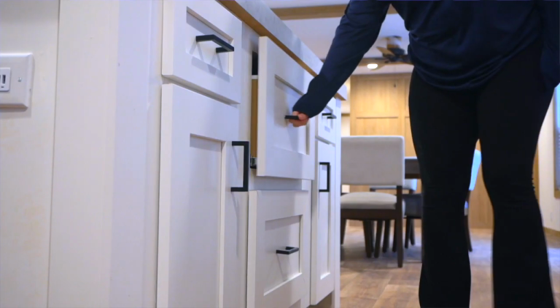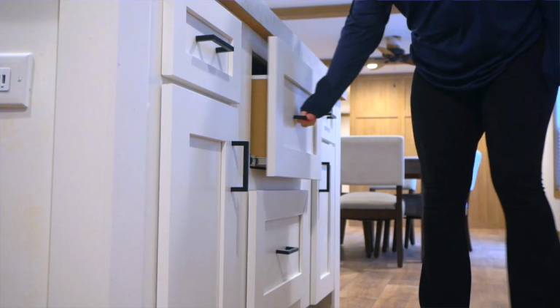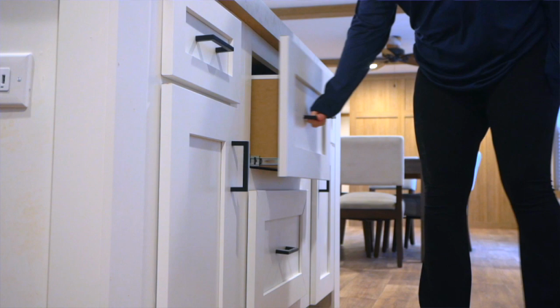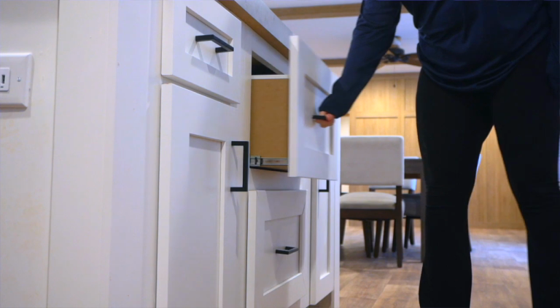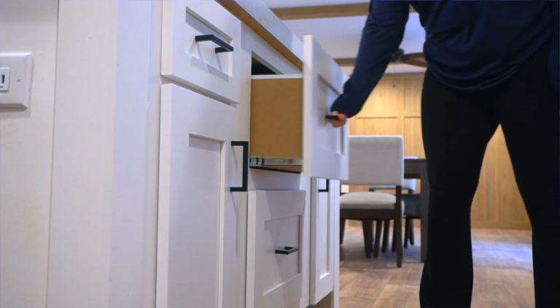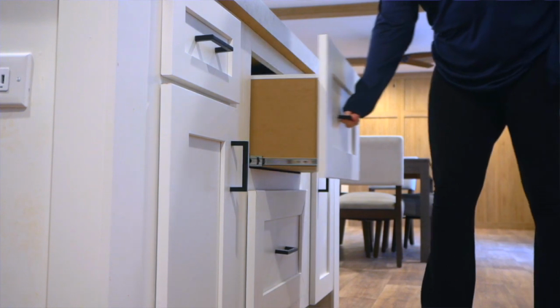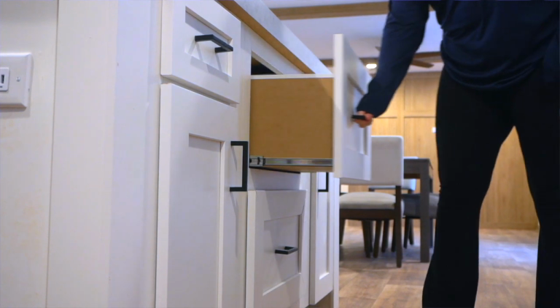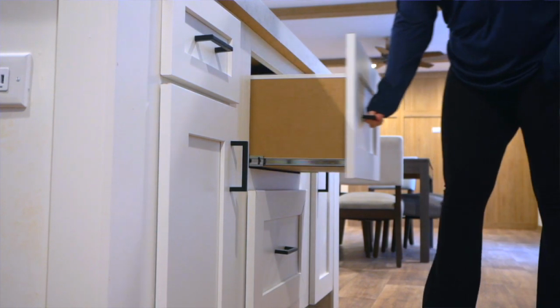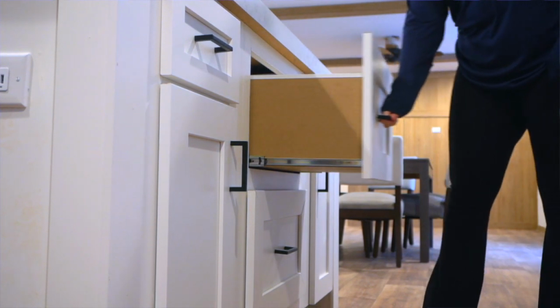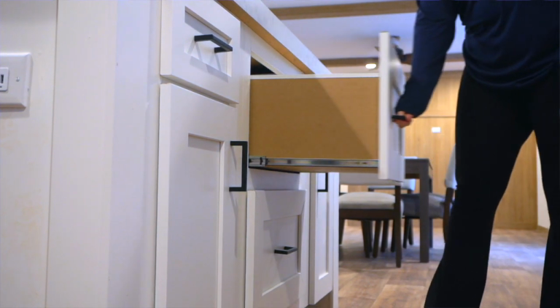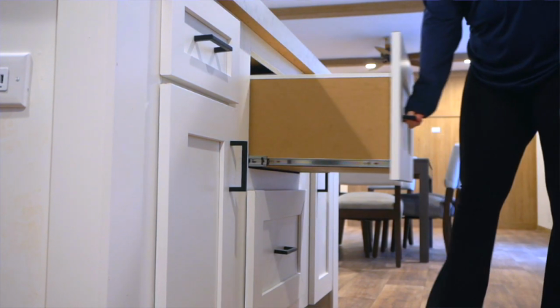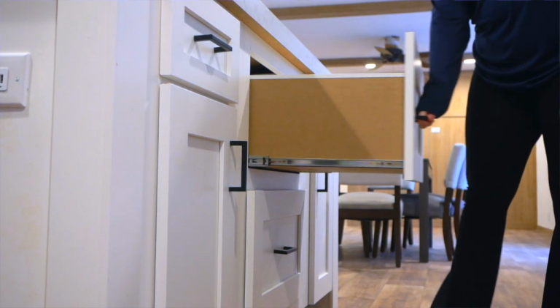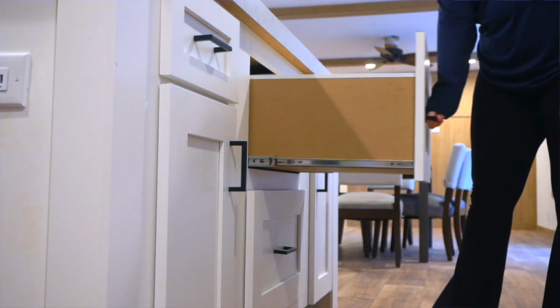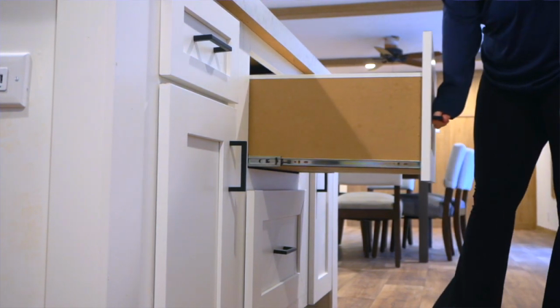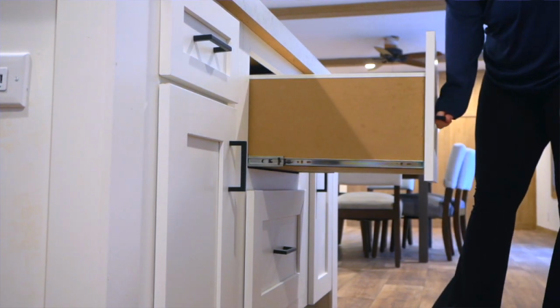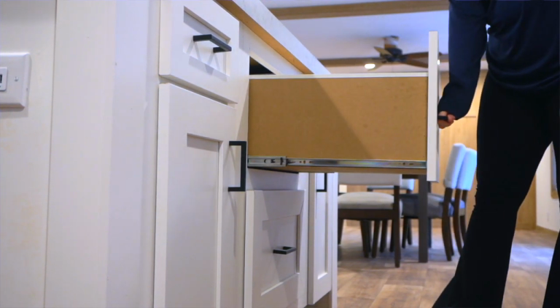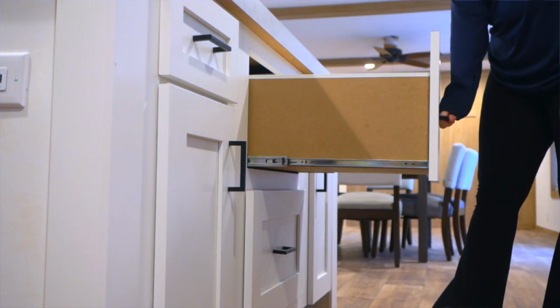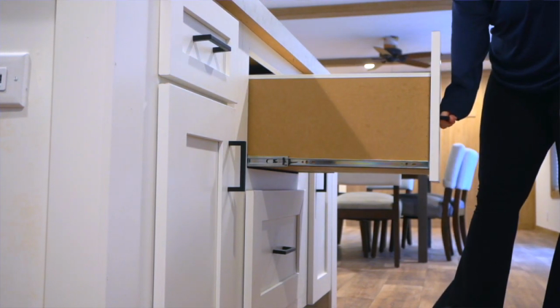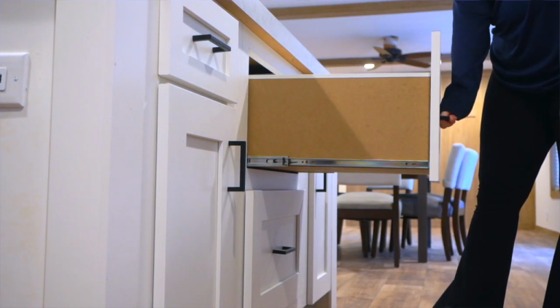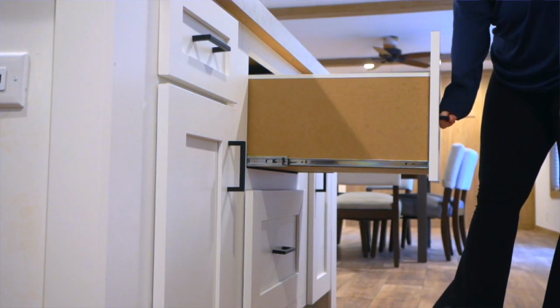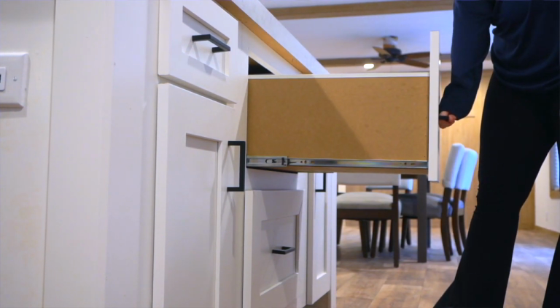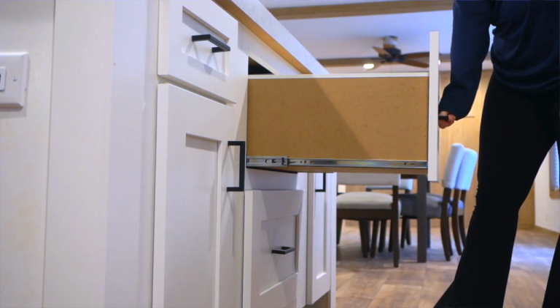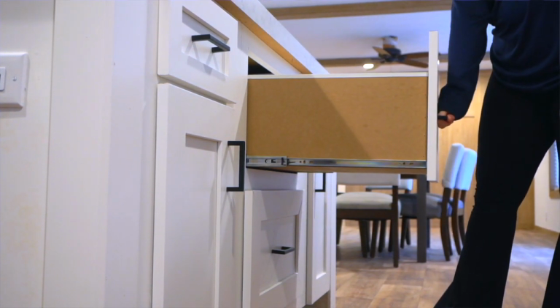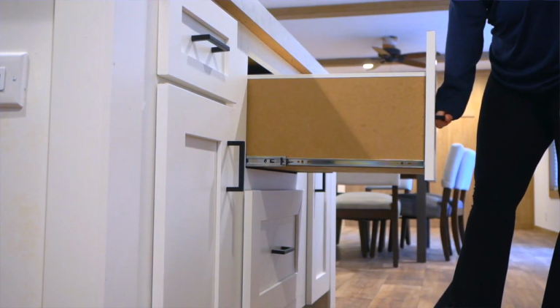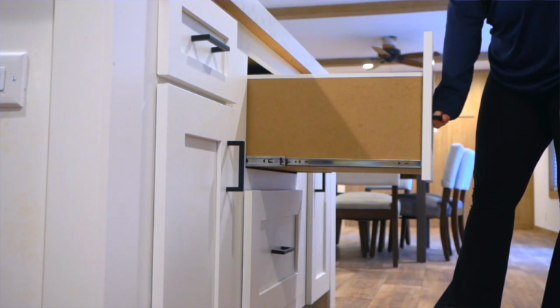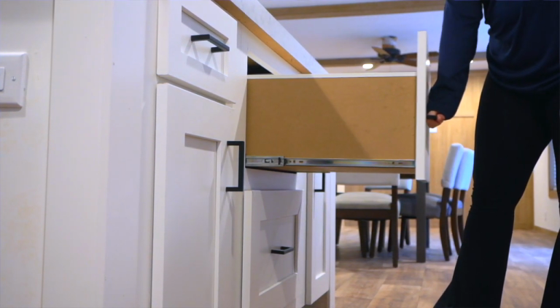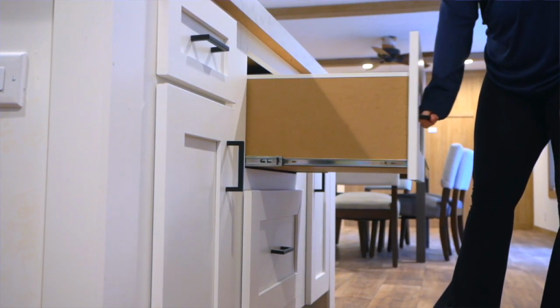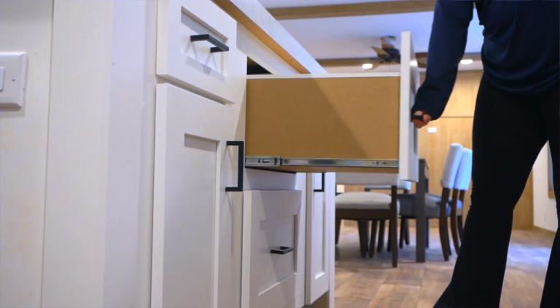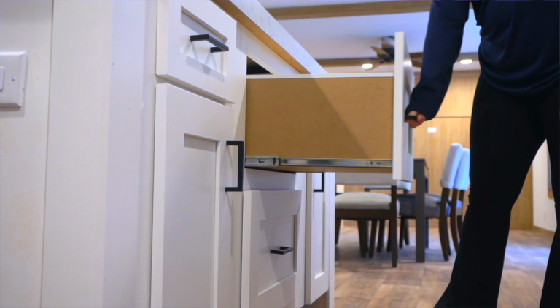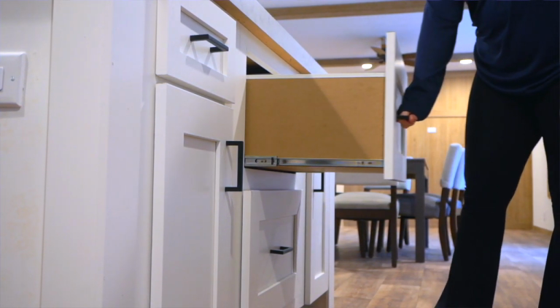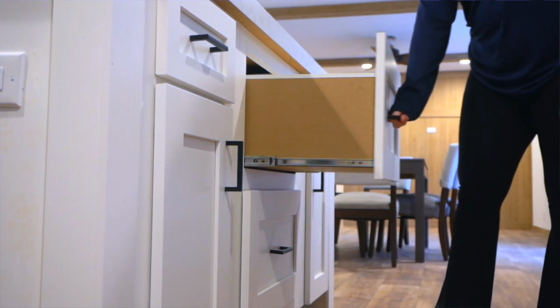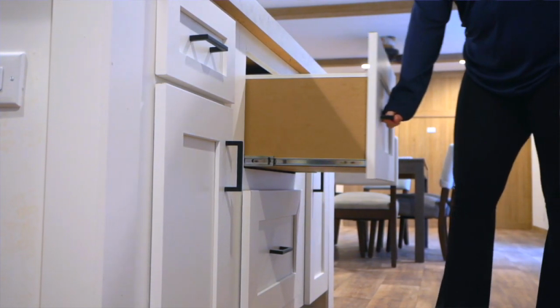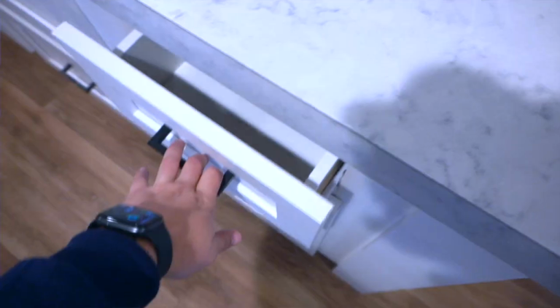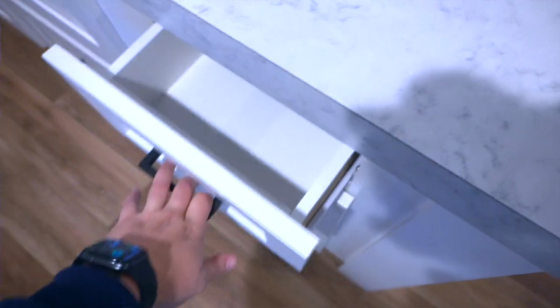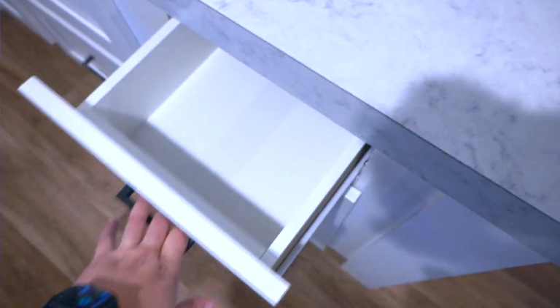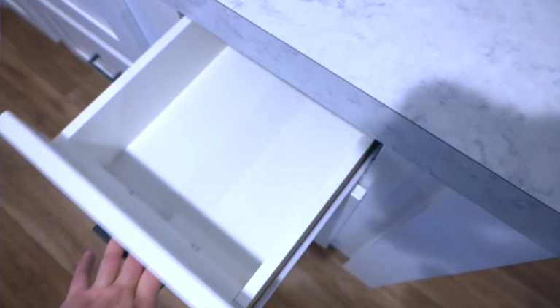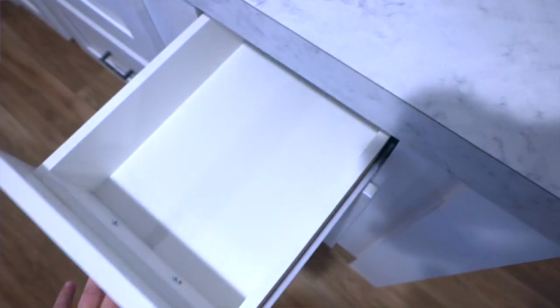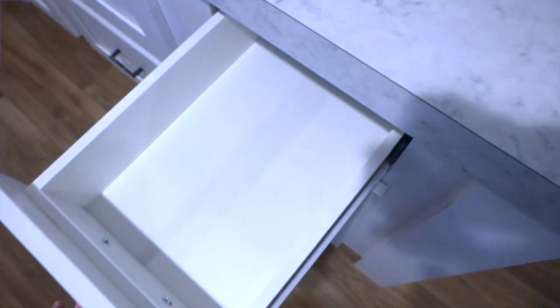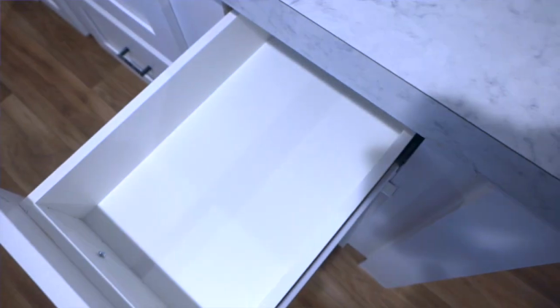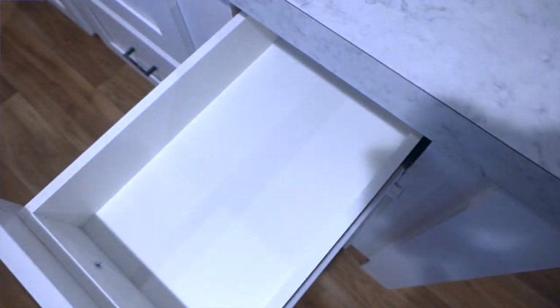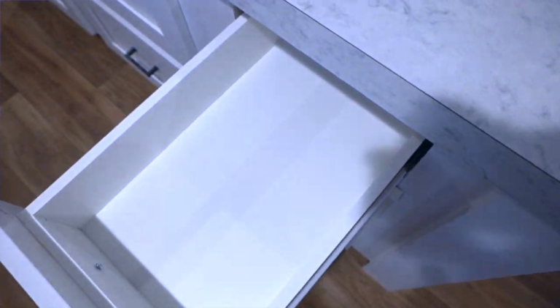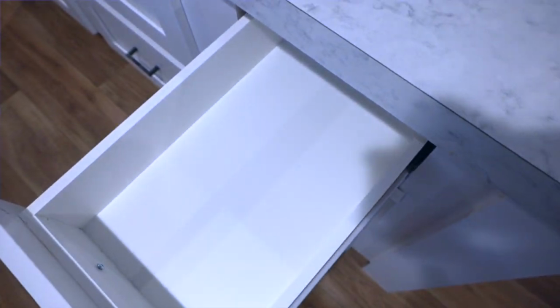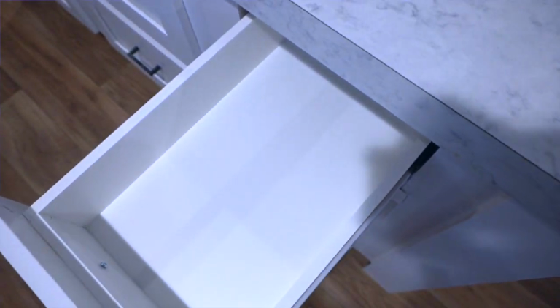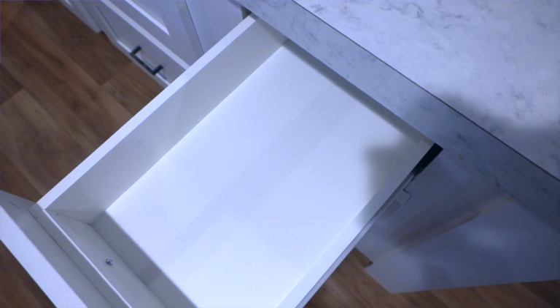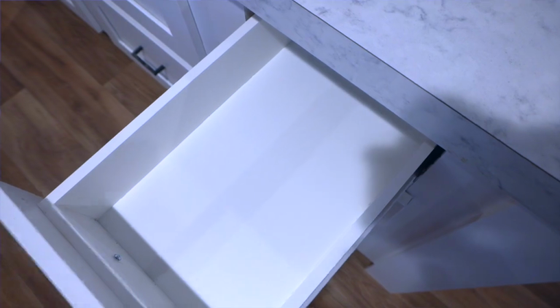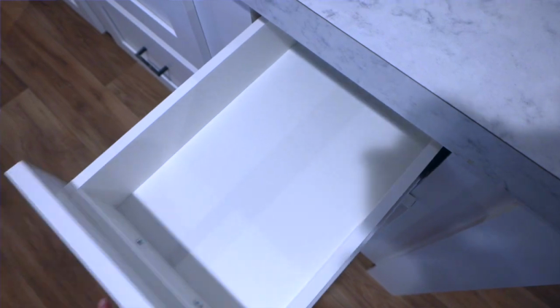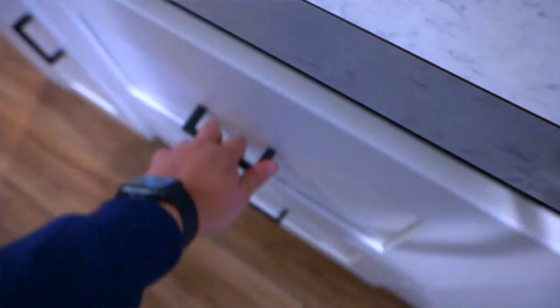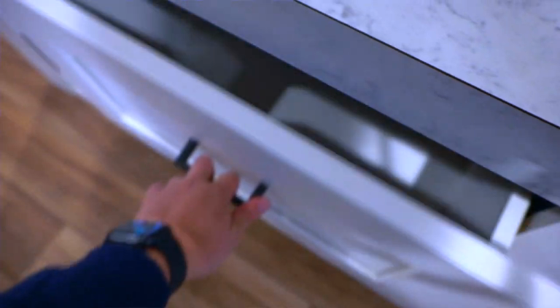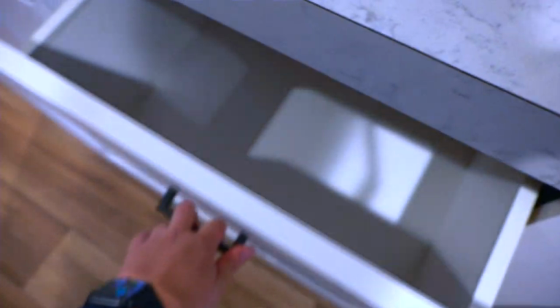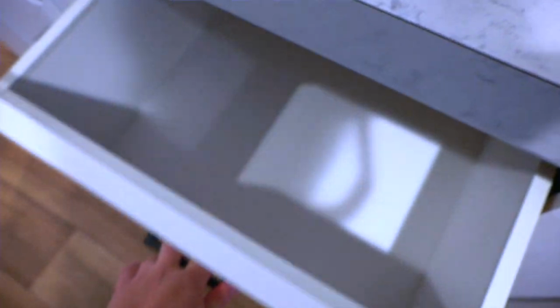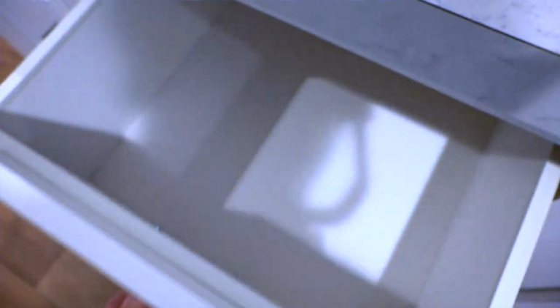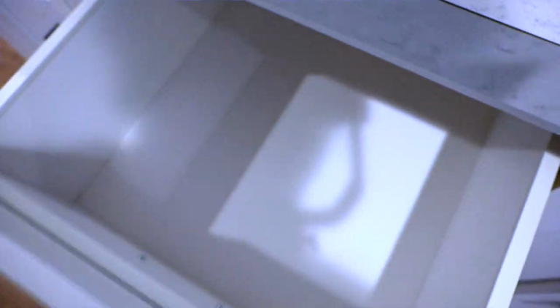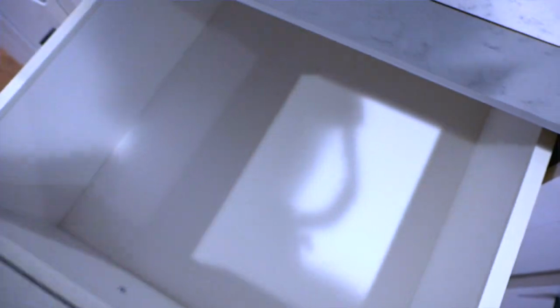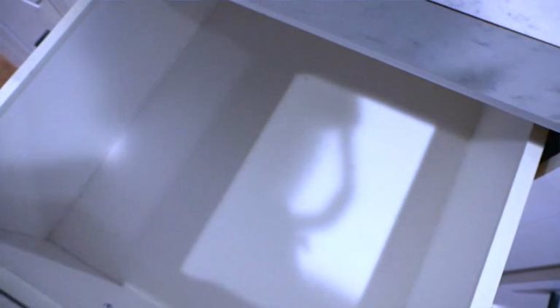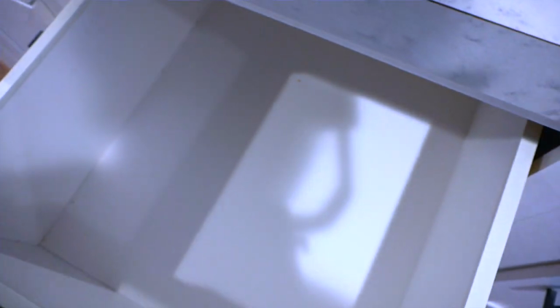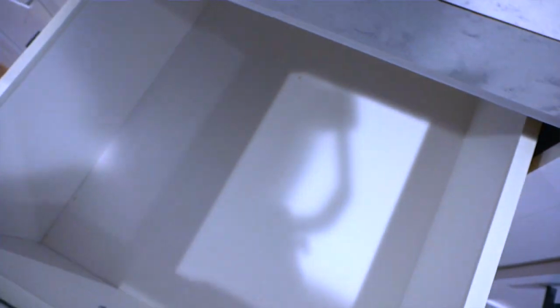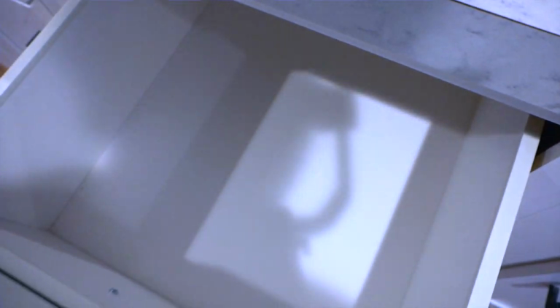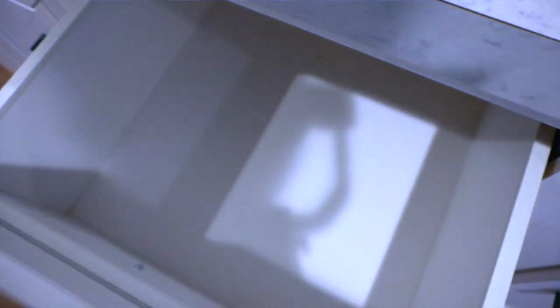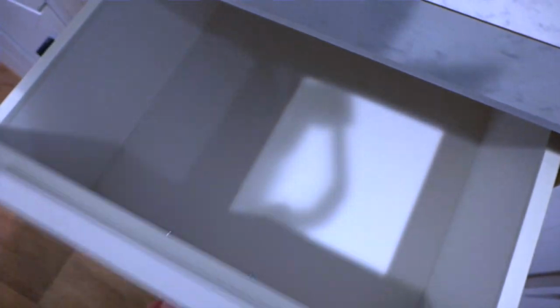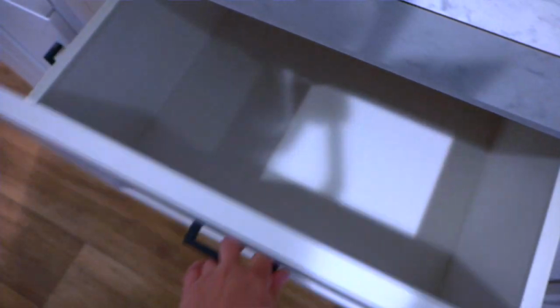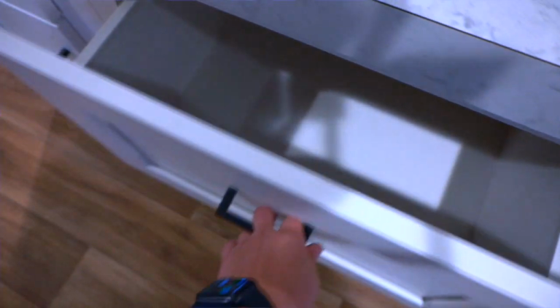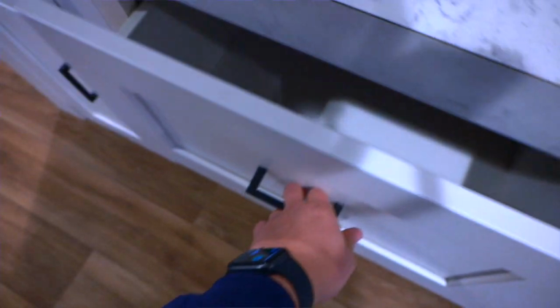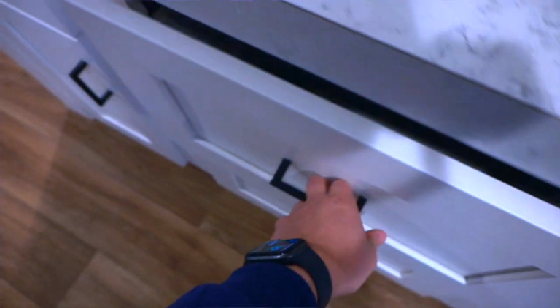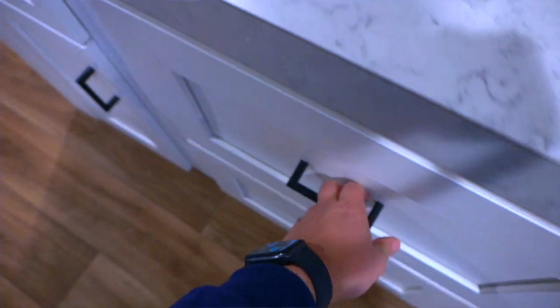Not to mention the extra organizational drawers for all your seasonings and those oversized pots you just can't live without.